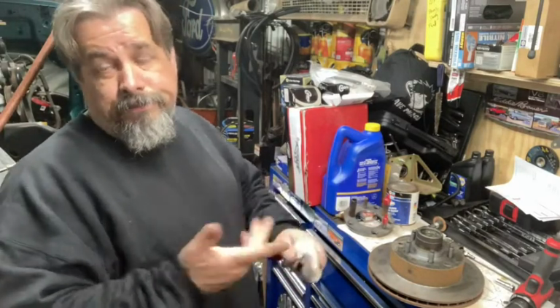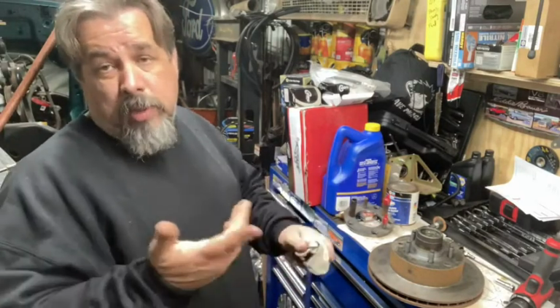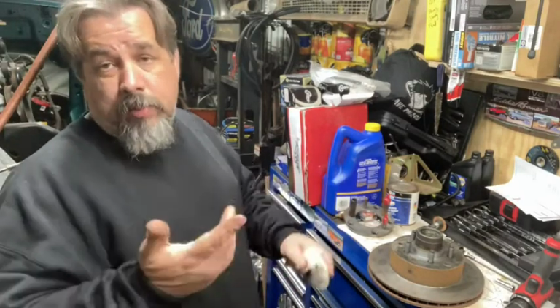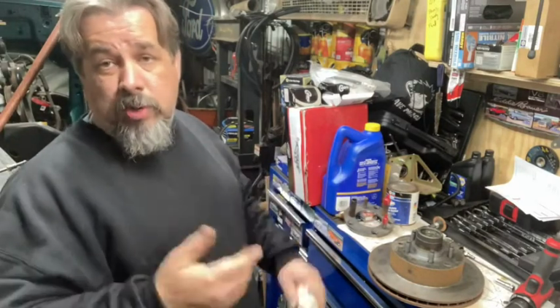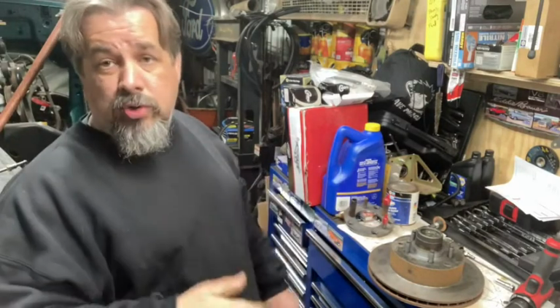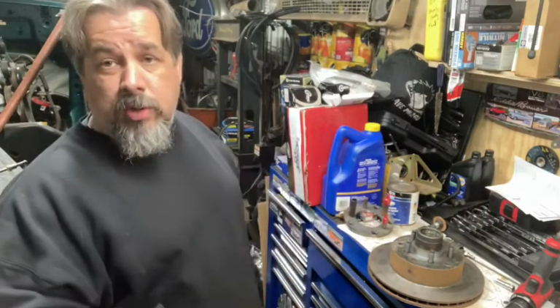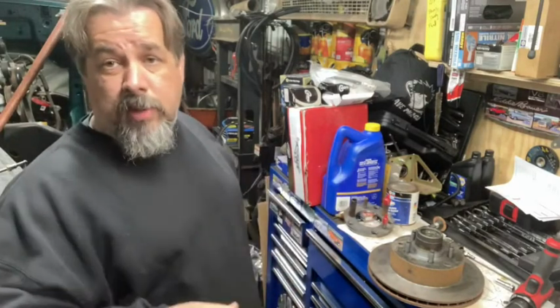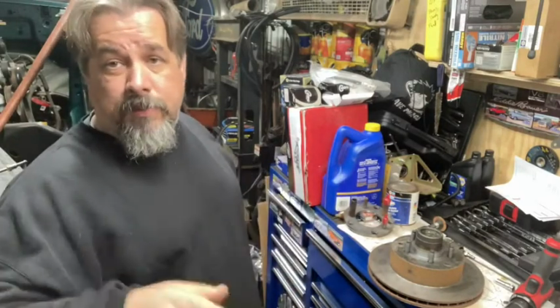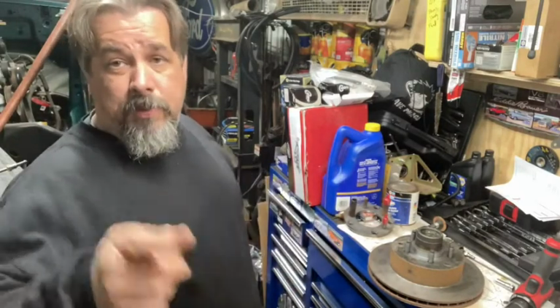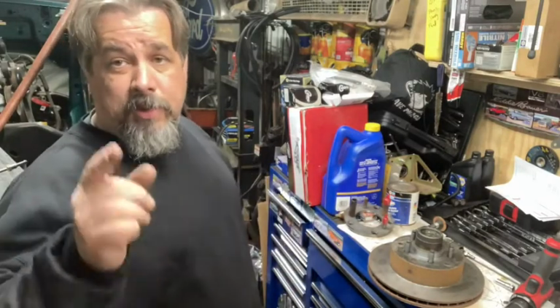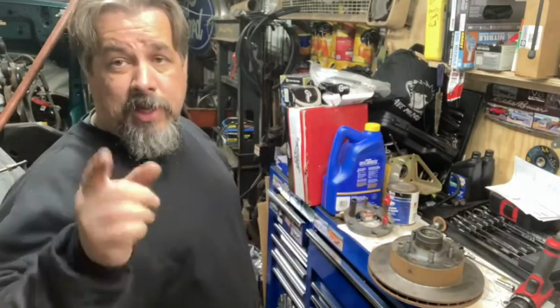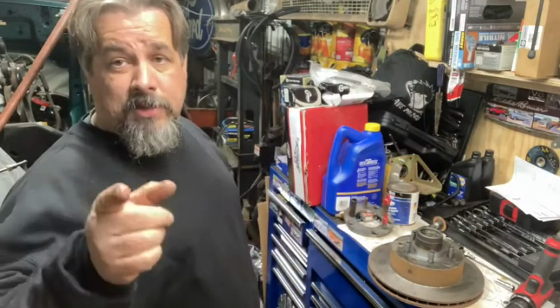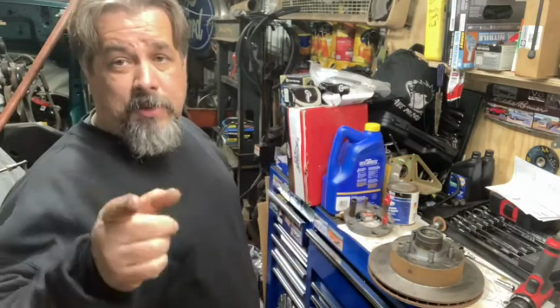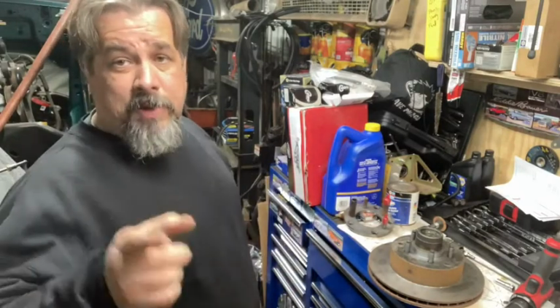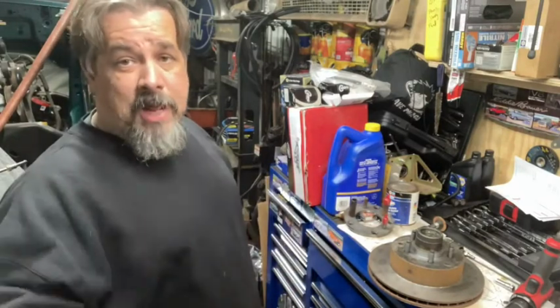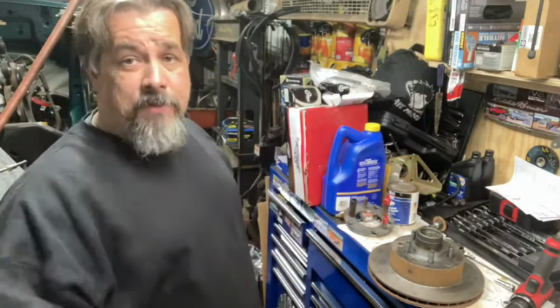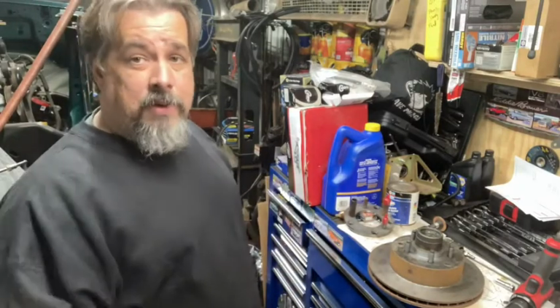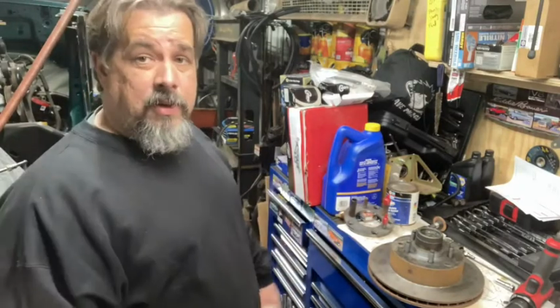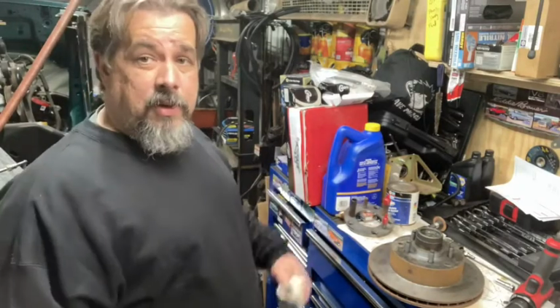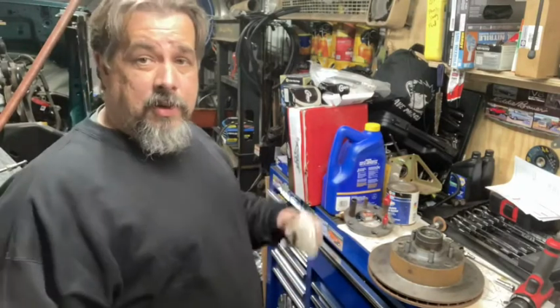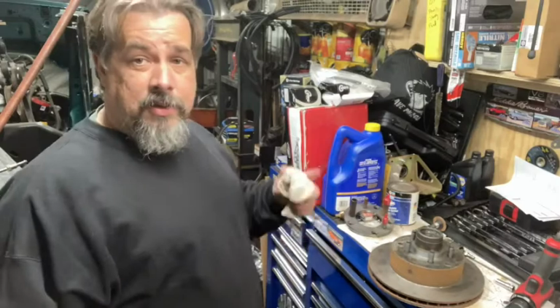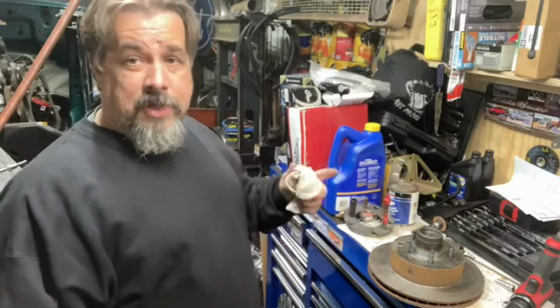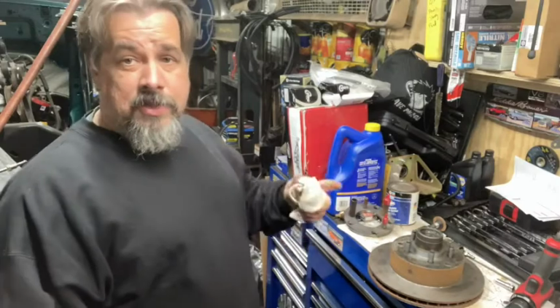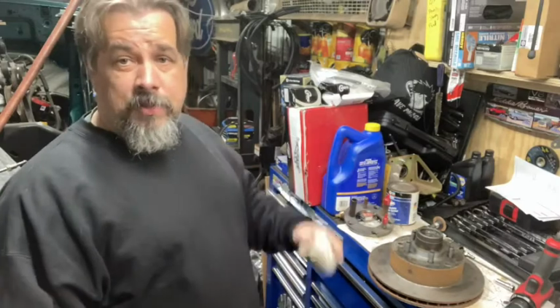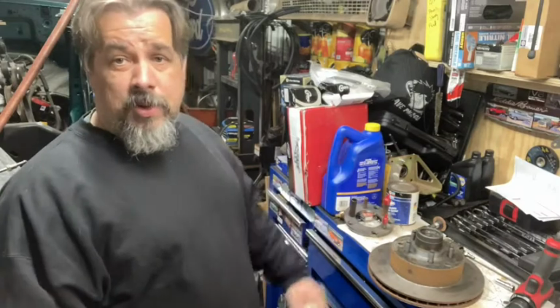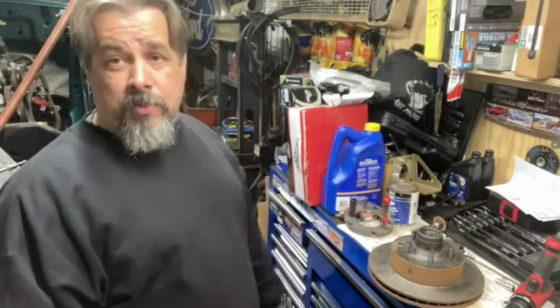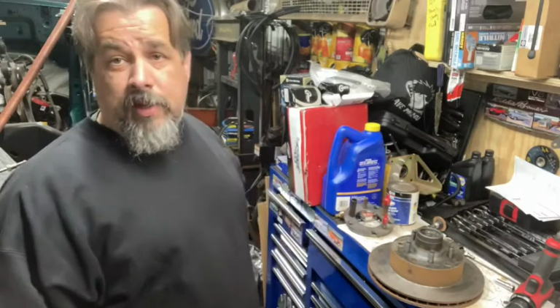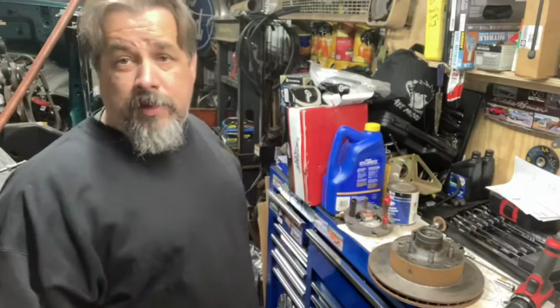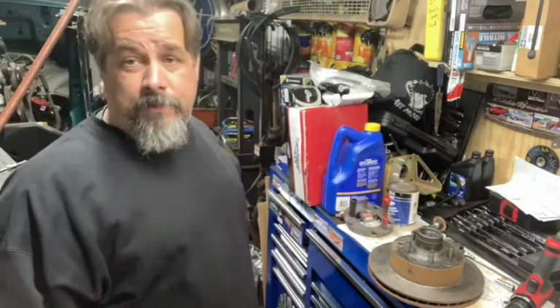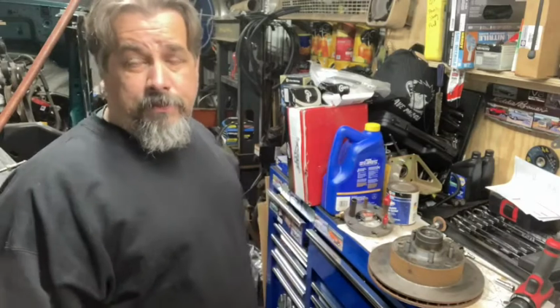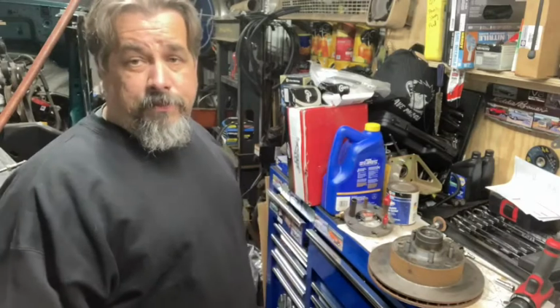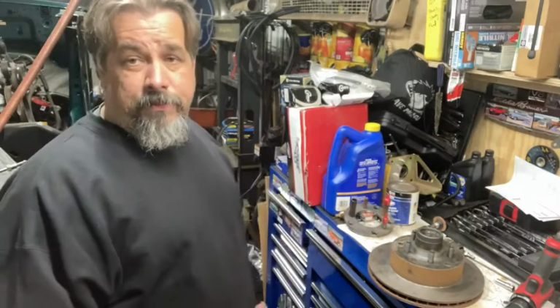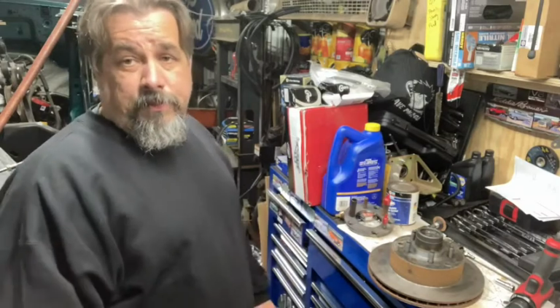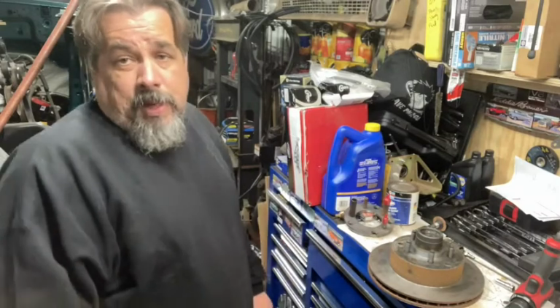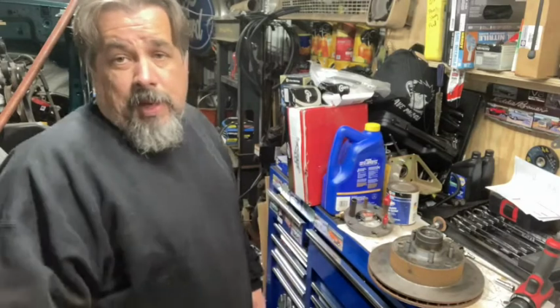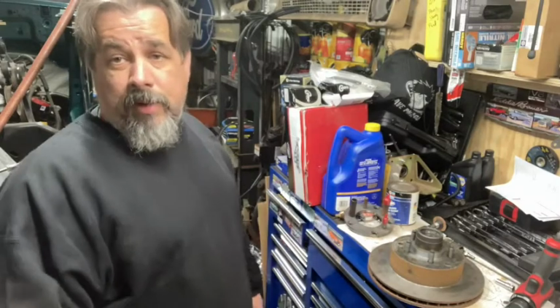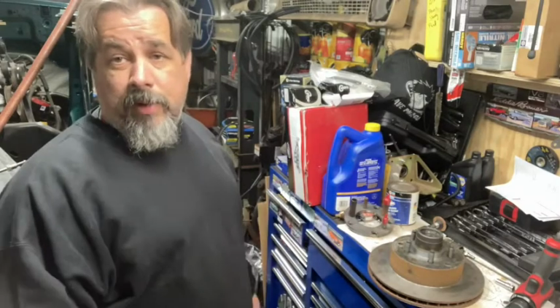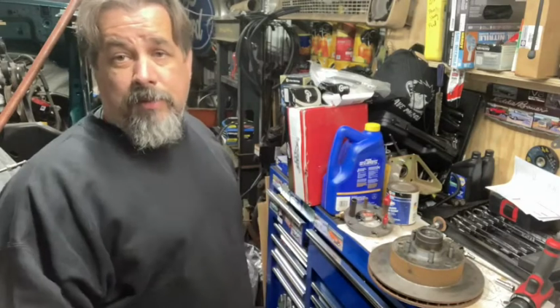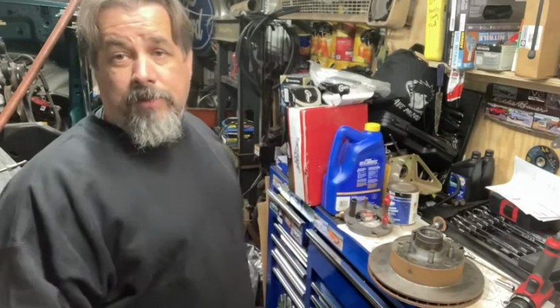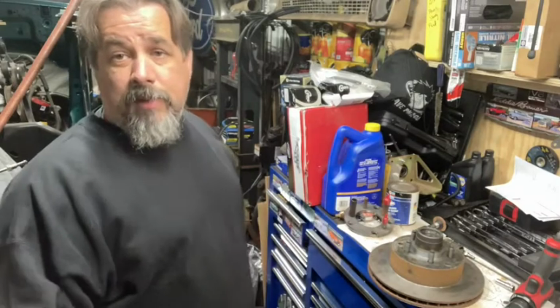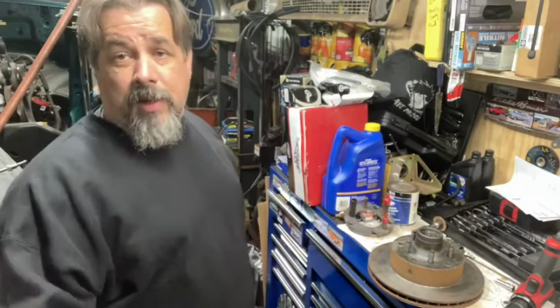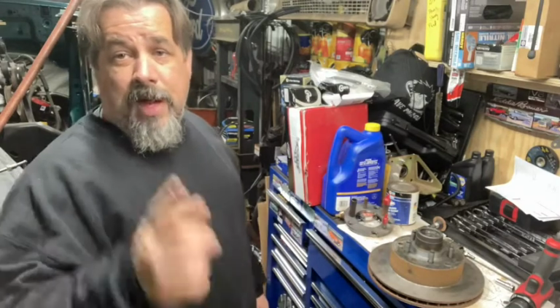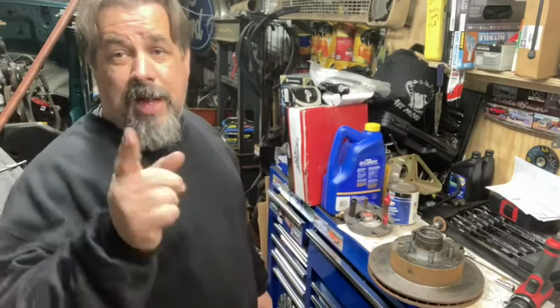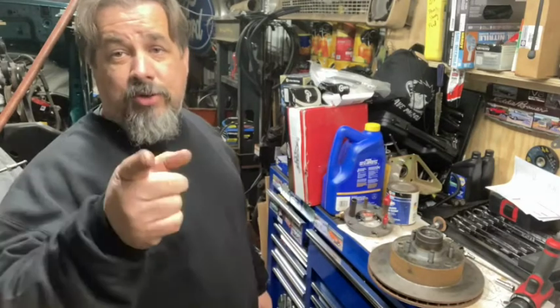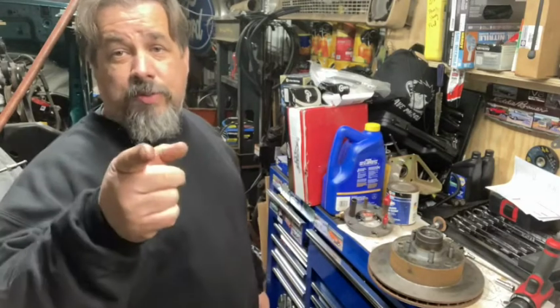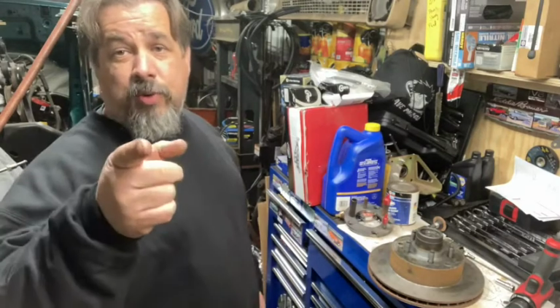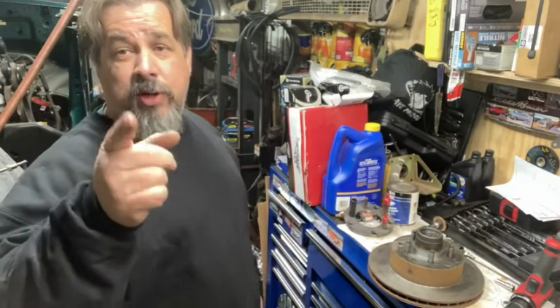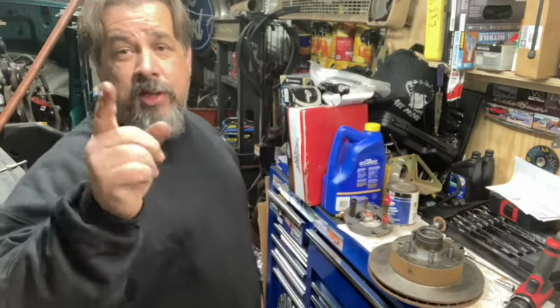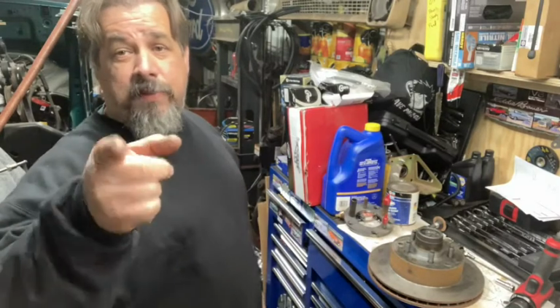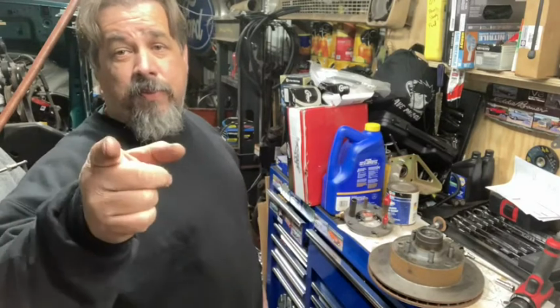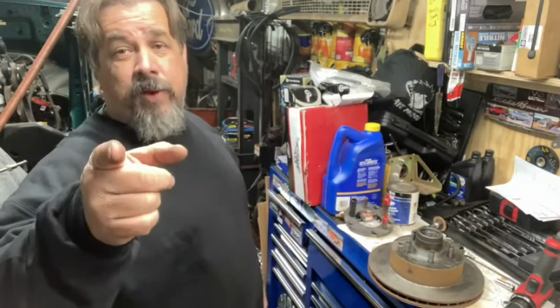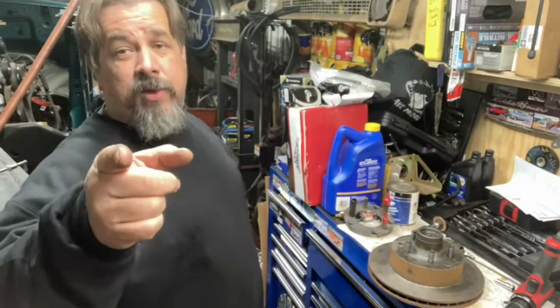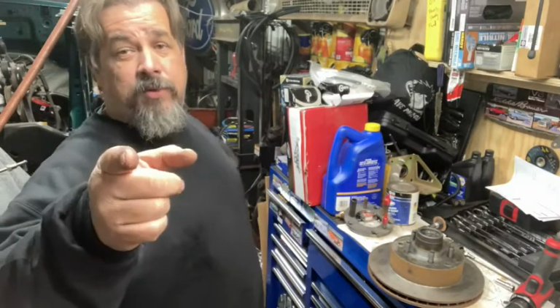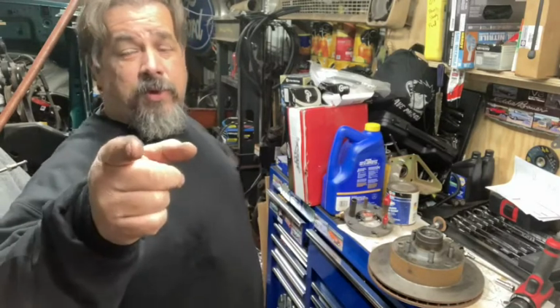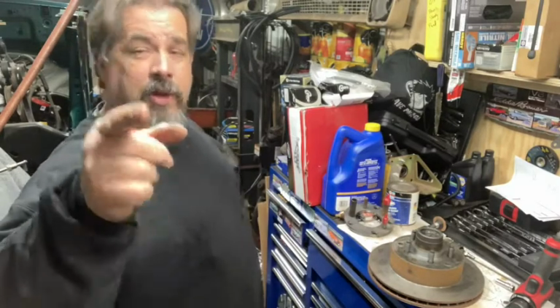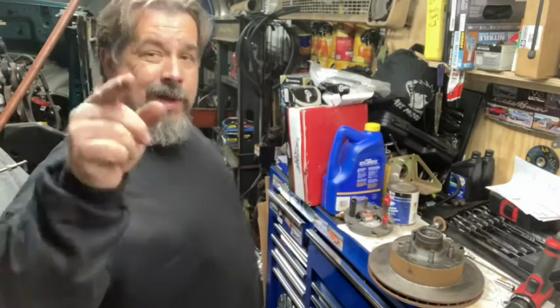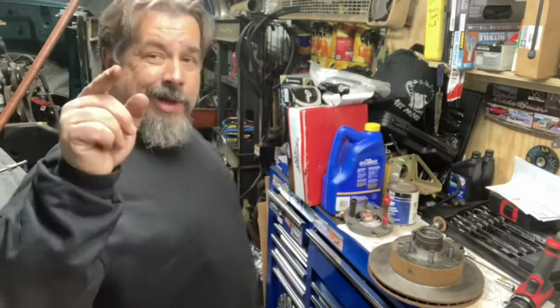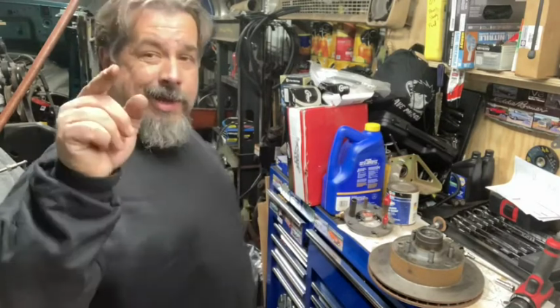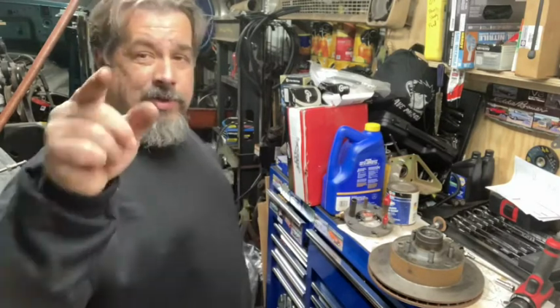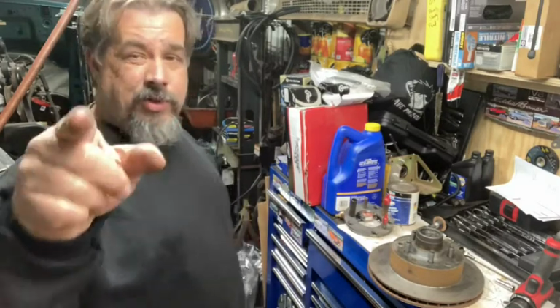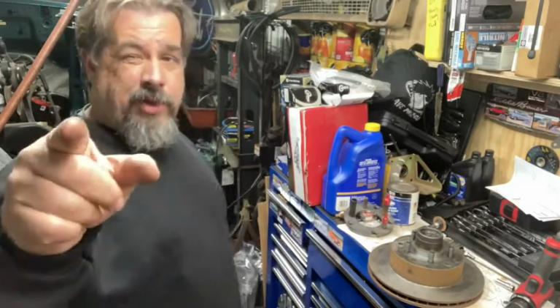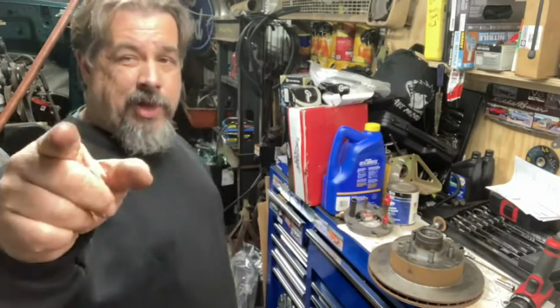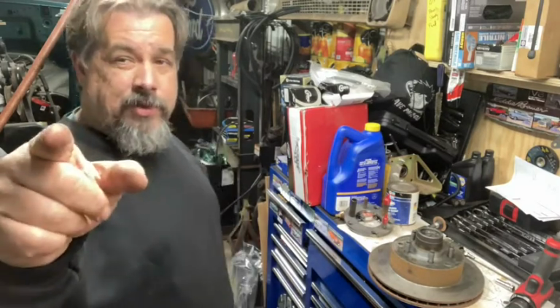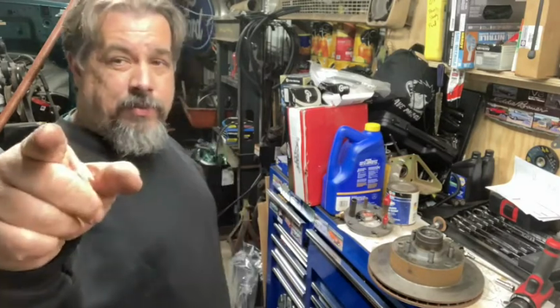Hope you enjoyed it. Hope you got something out of it. Take something home with it. It's your boy — keep it real. I'll catch you on the next one.